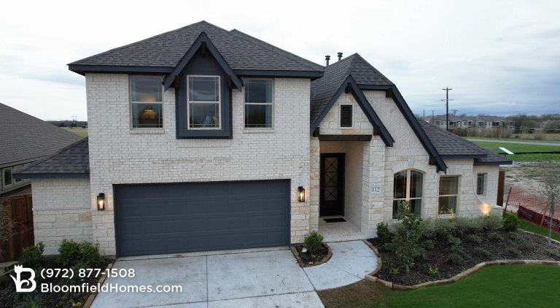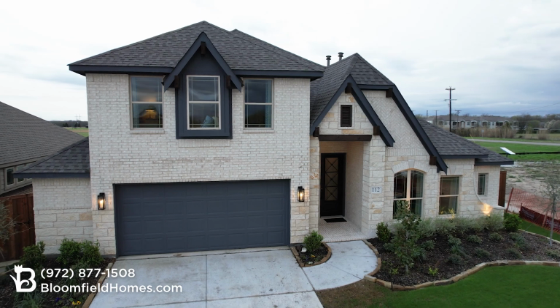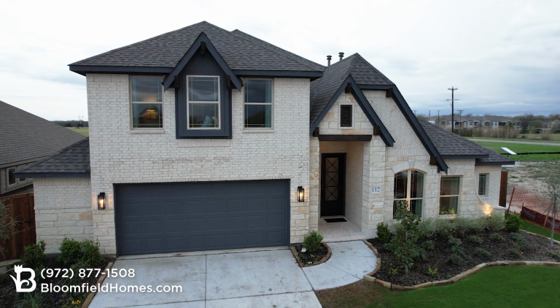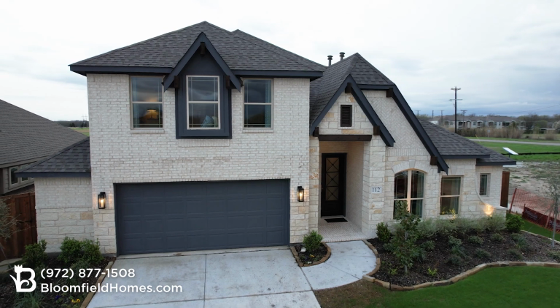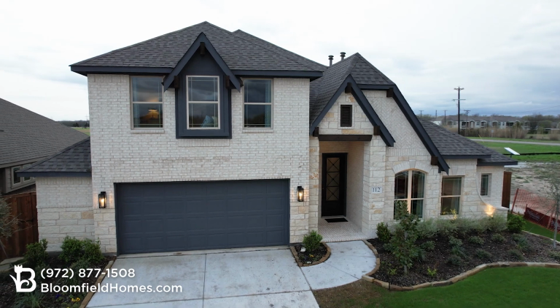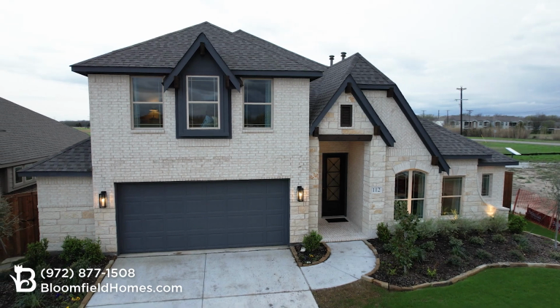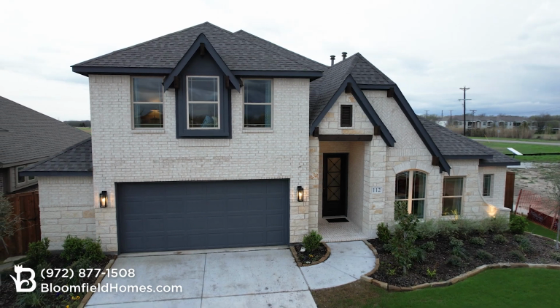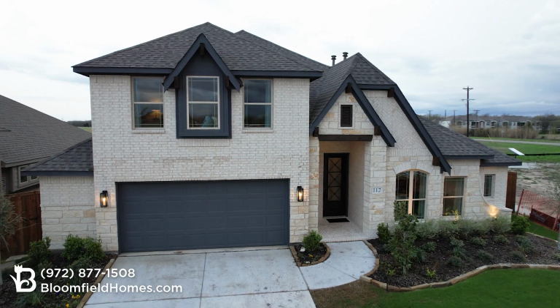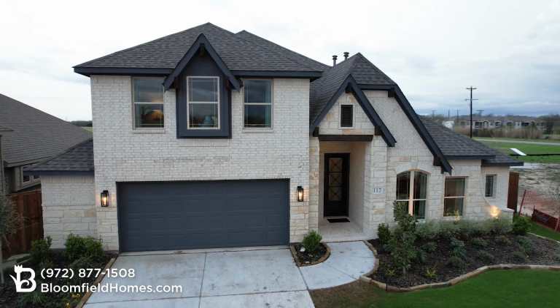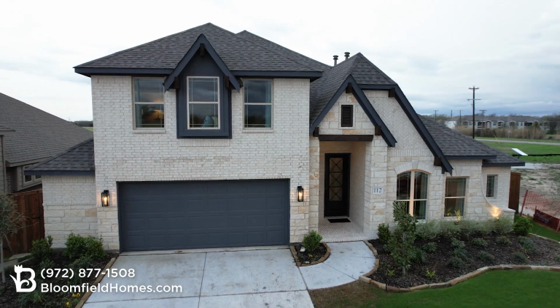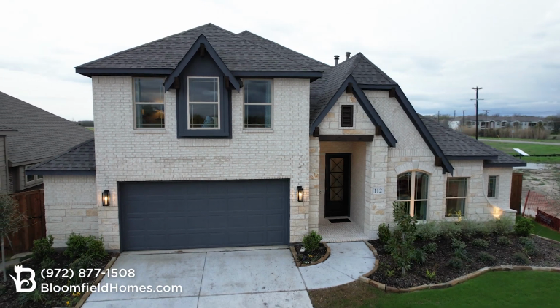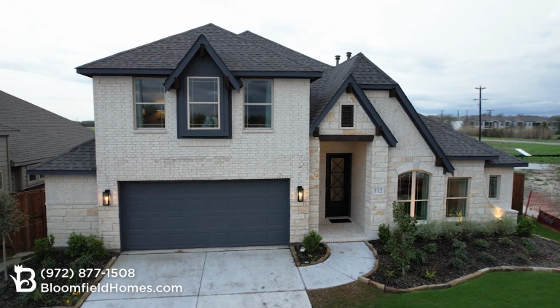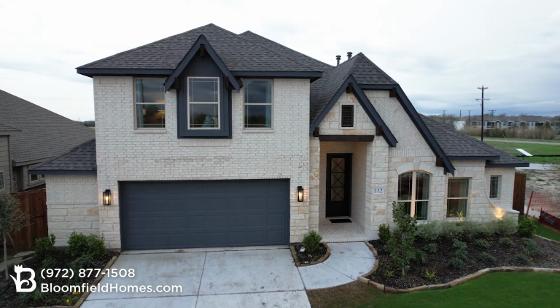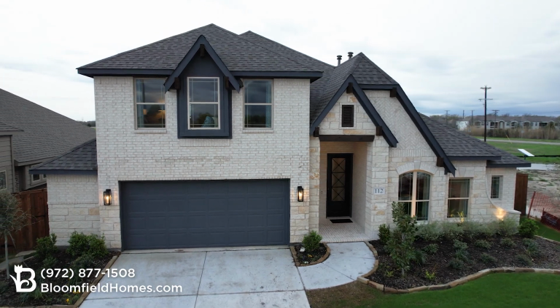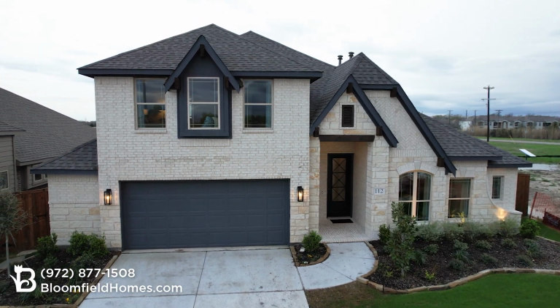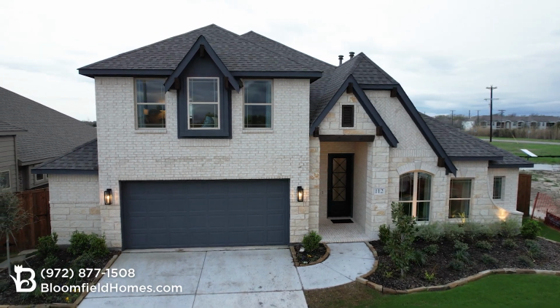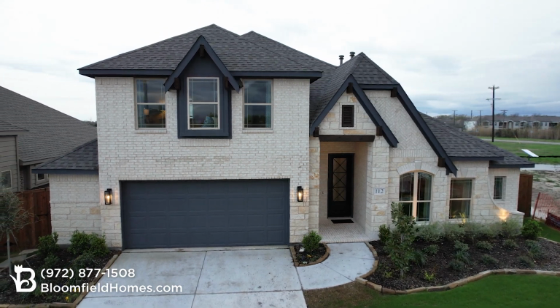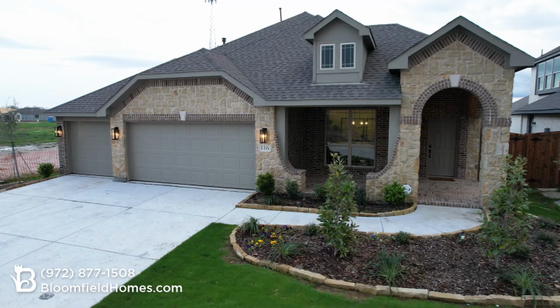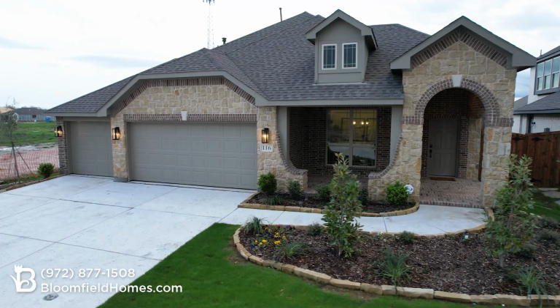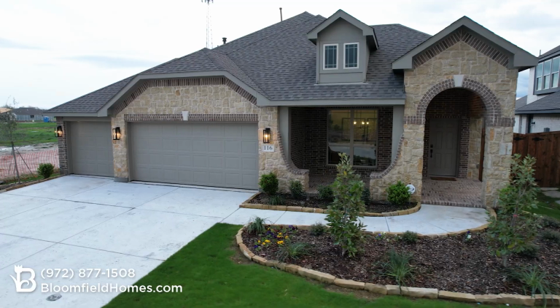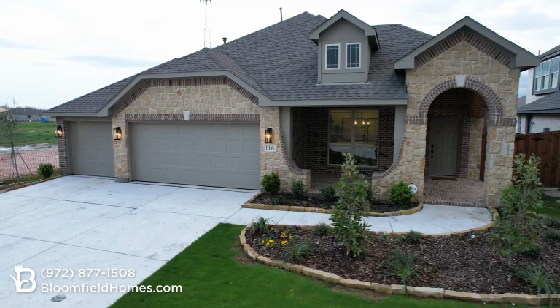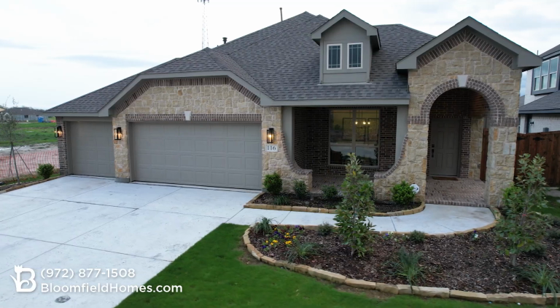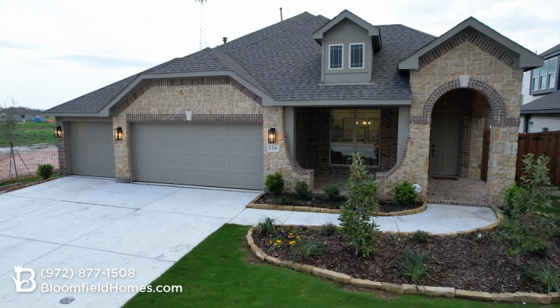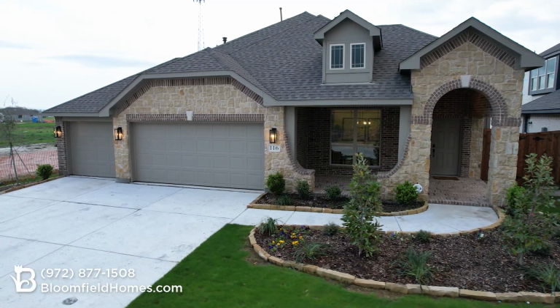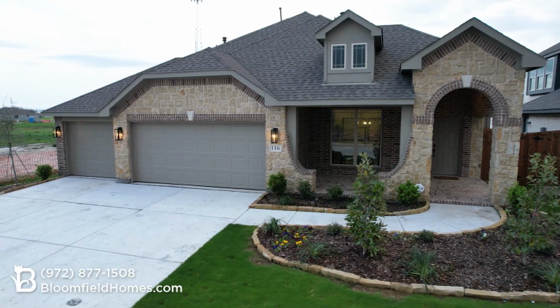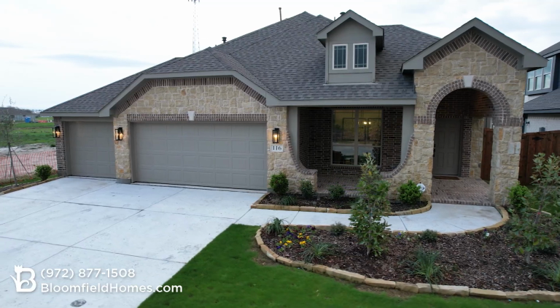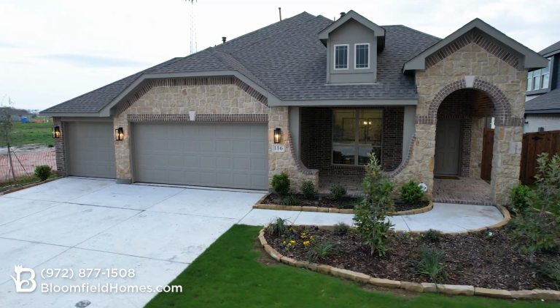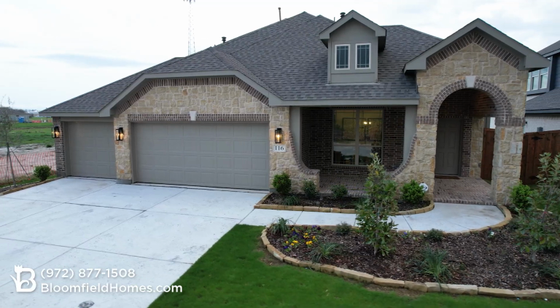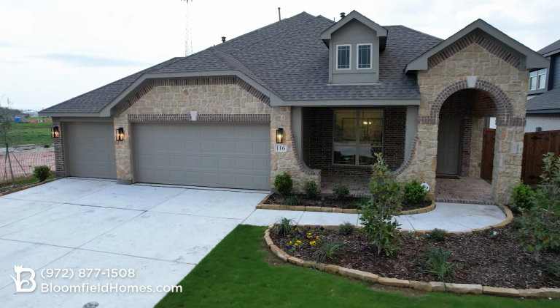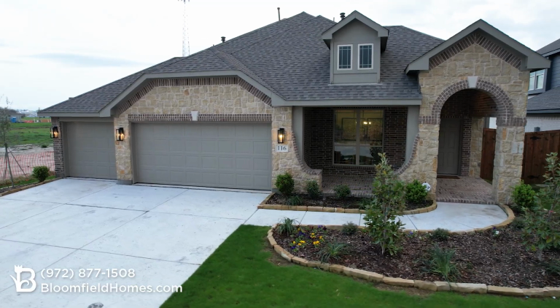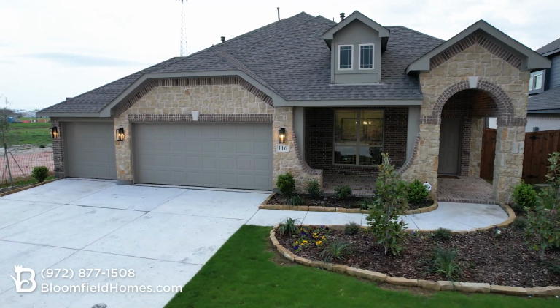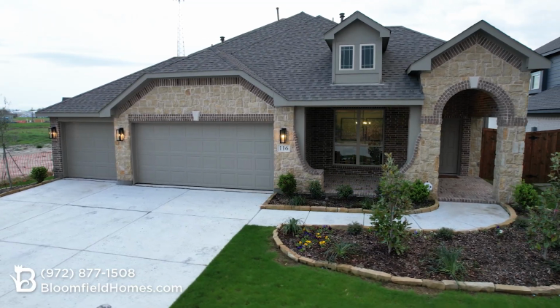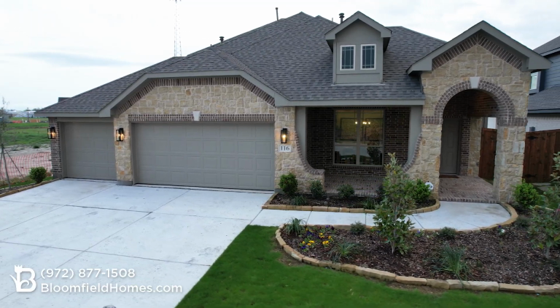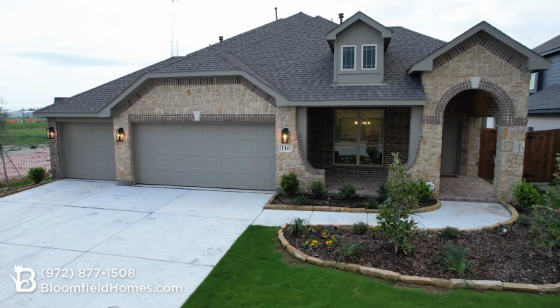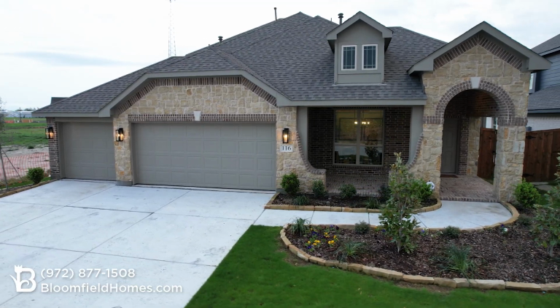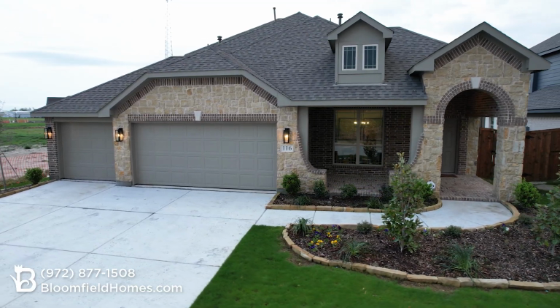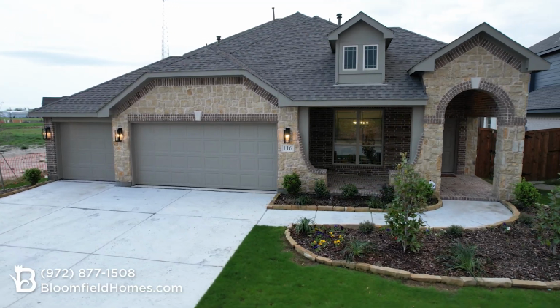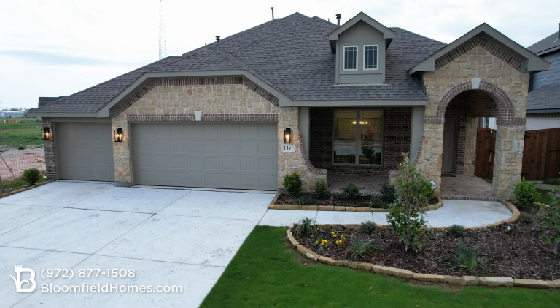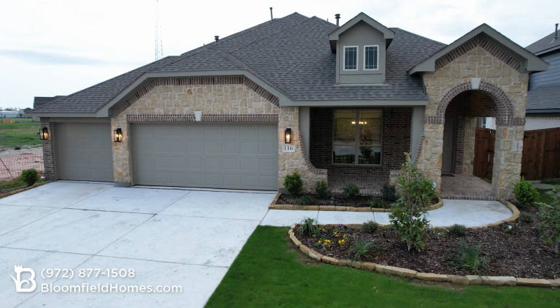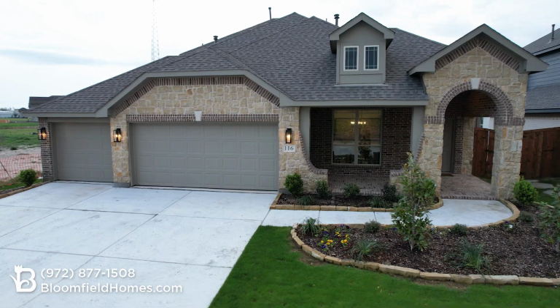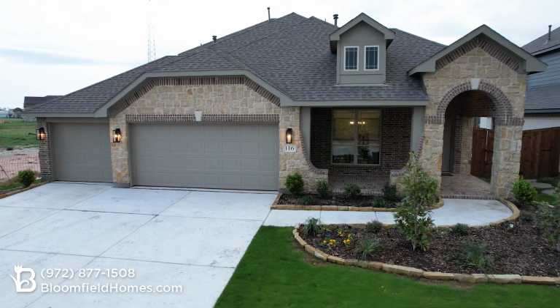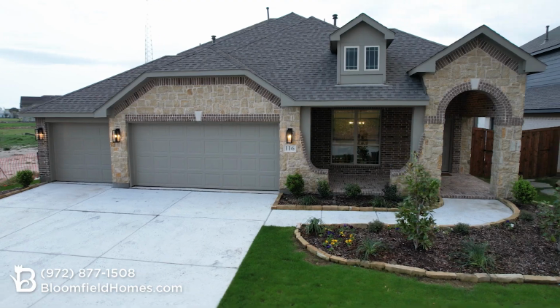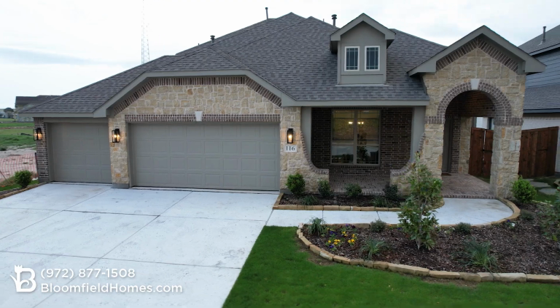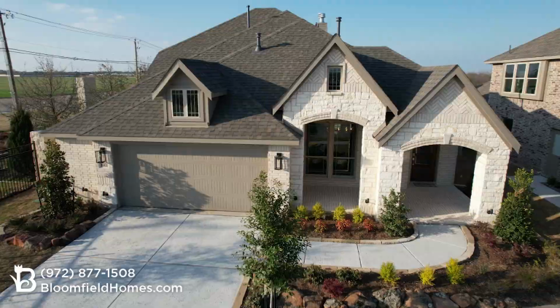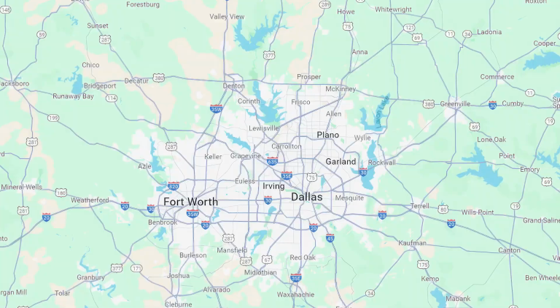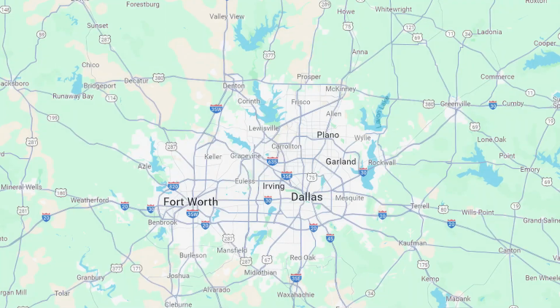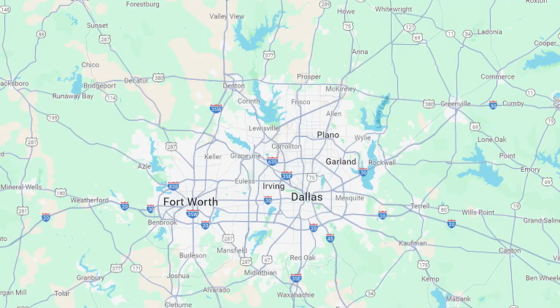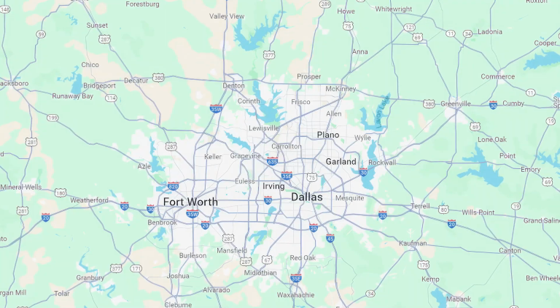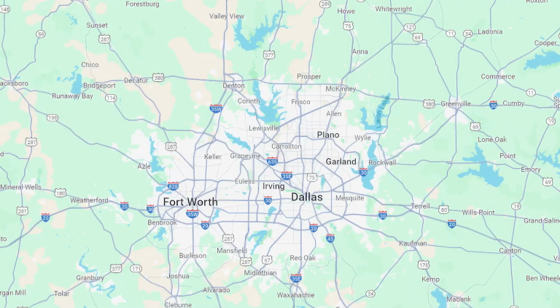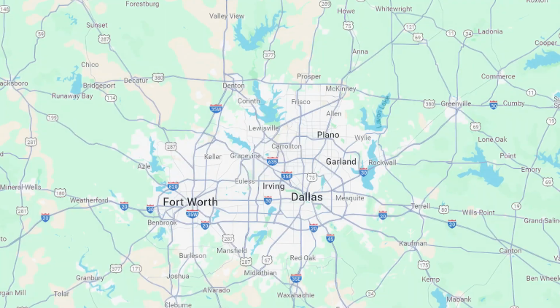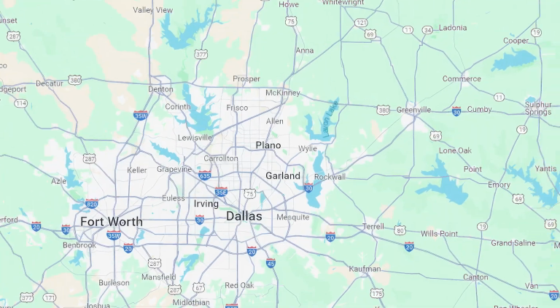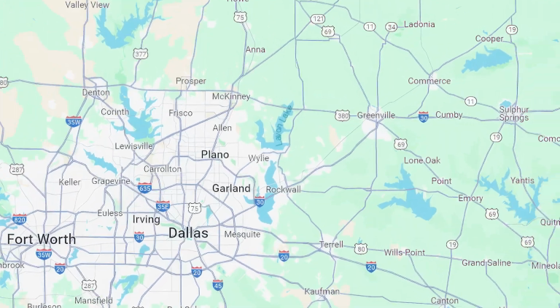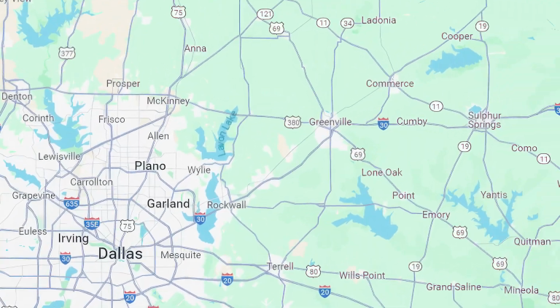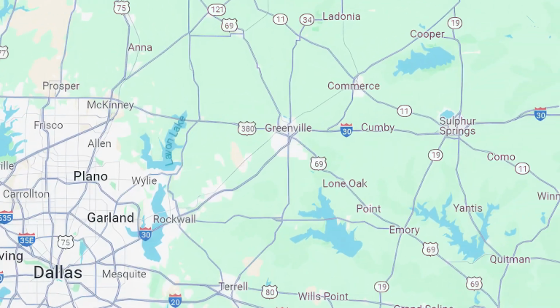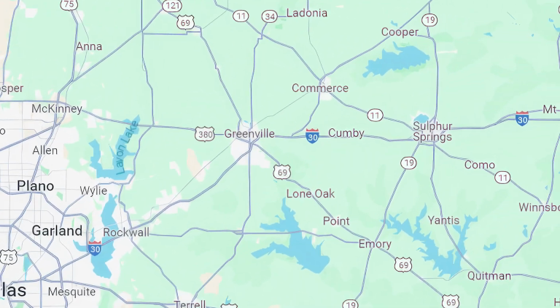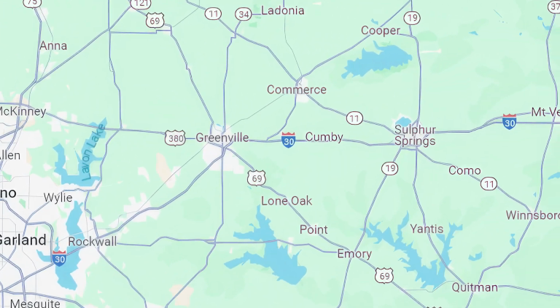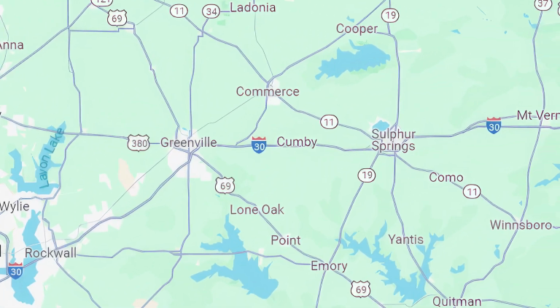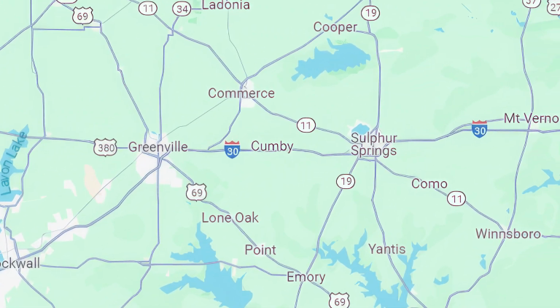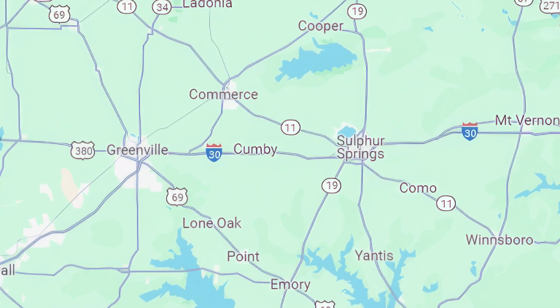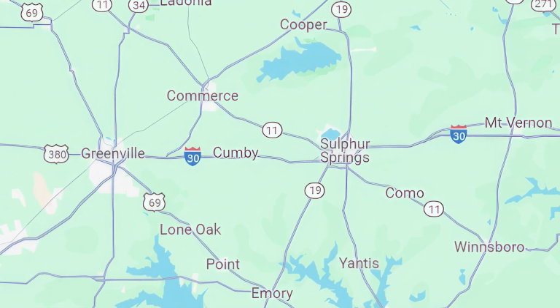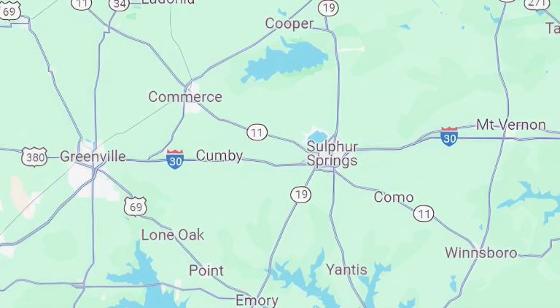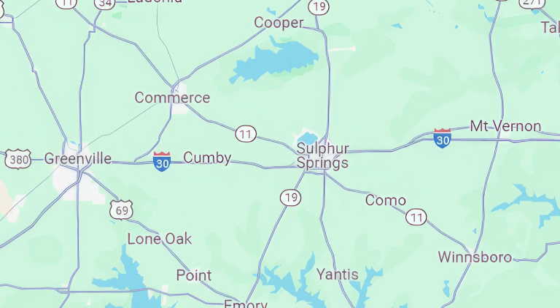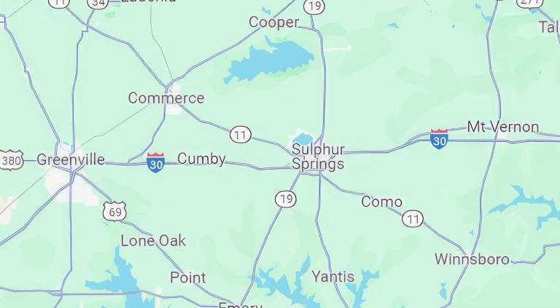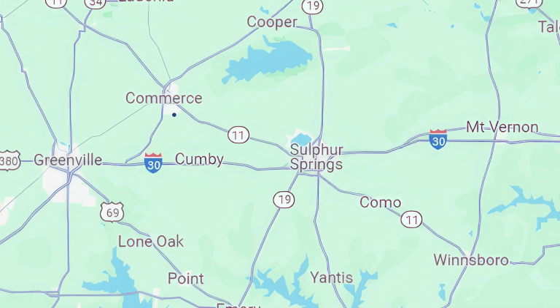For the first time ever, you can build a brand new Bloomfield home in the city of Commerce, Texas, right here in the community of East Oak Creek.